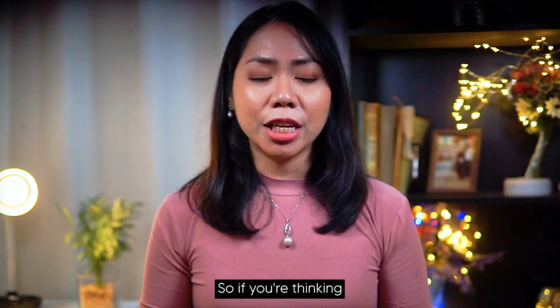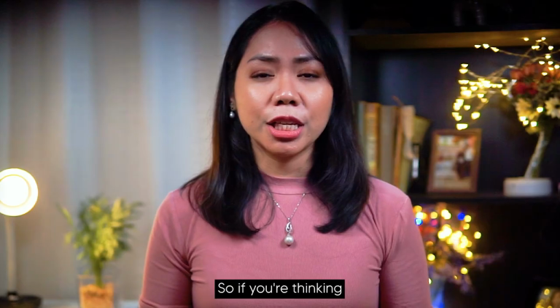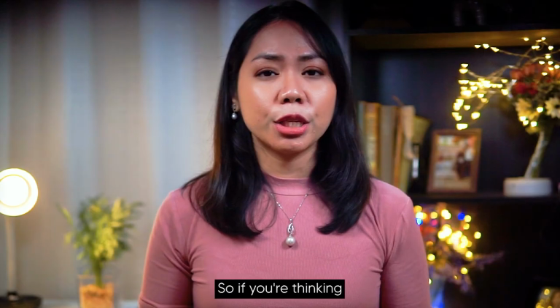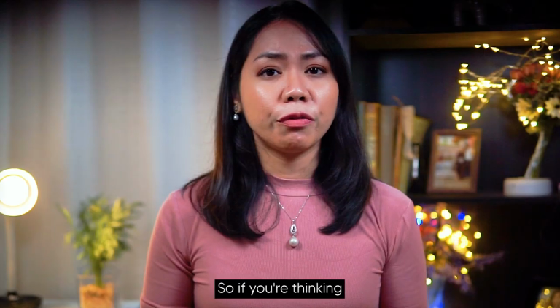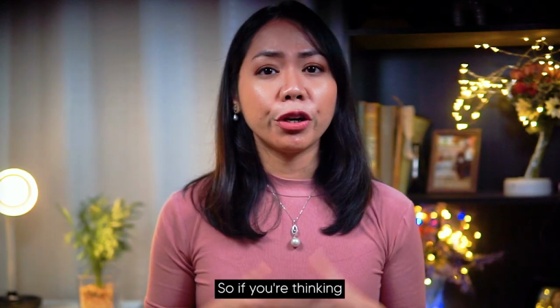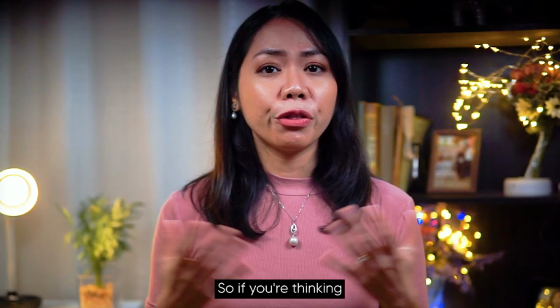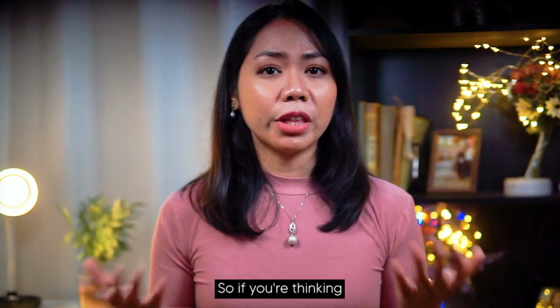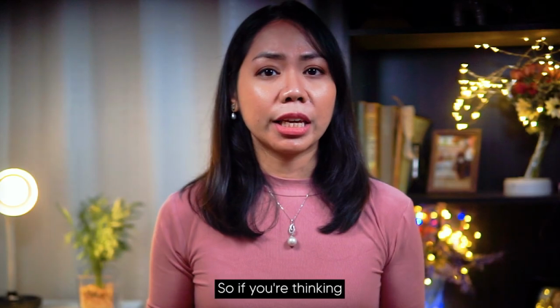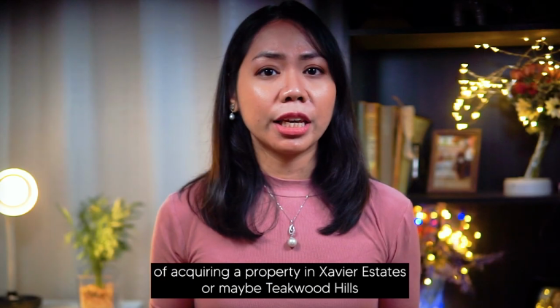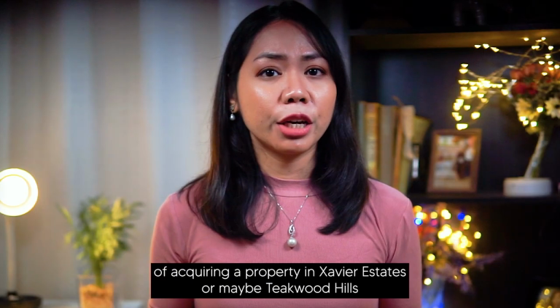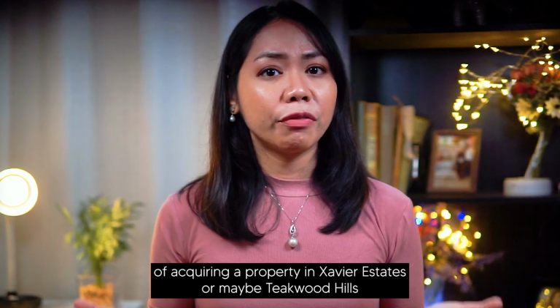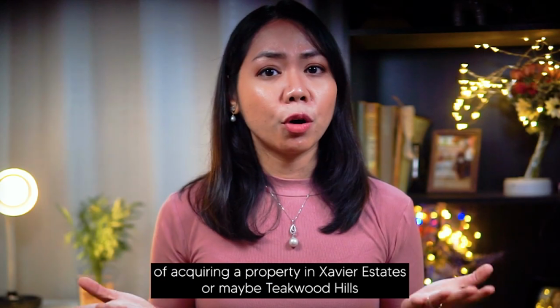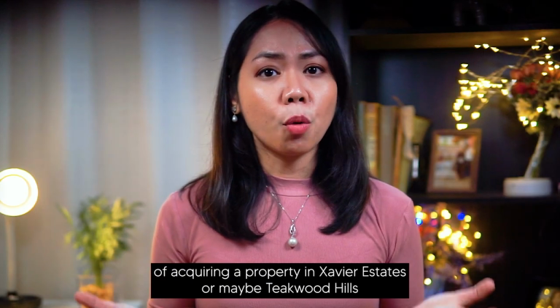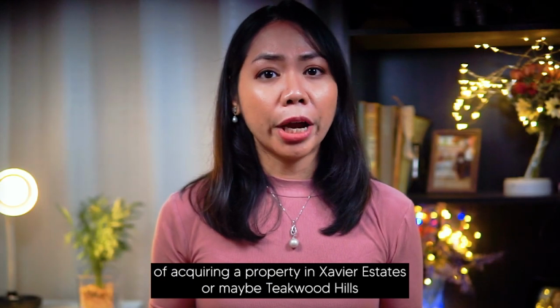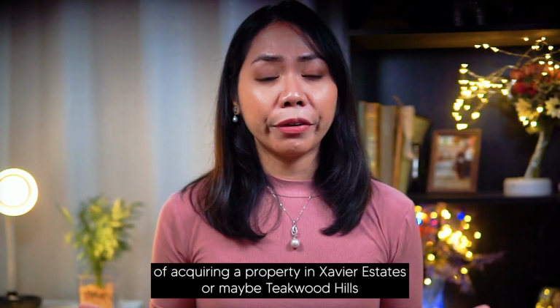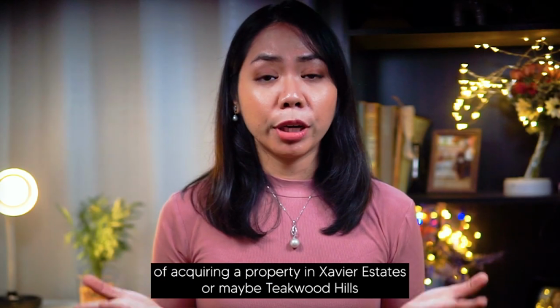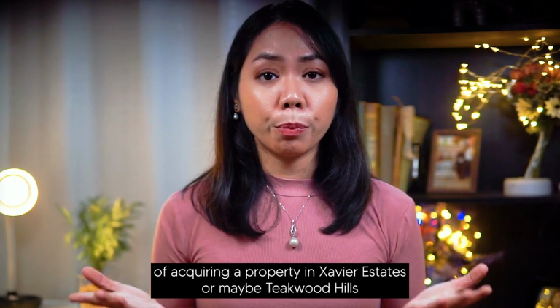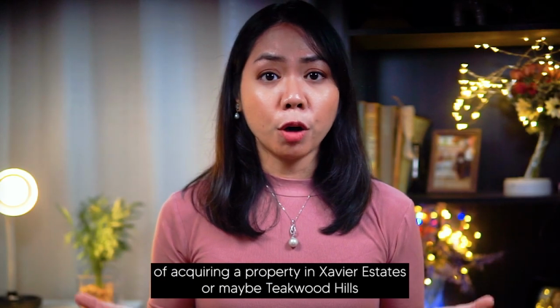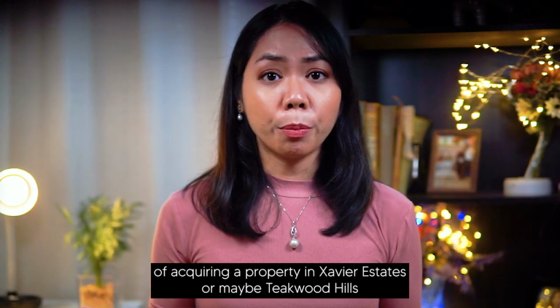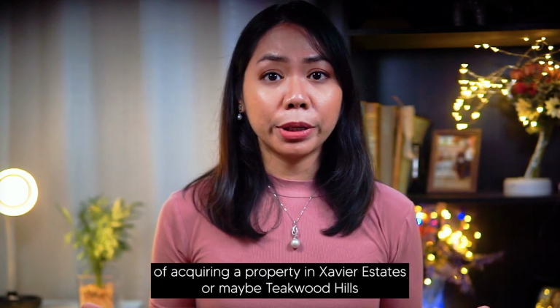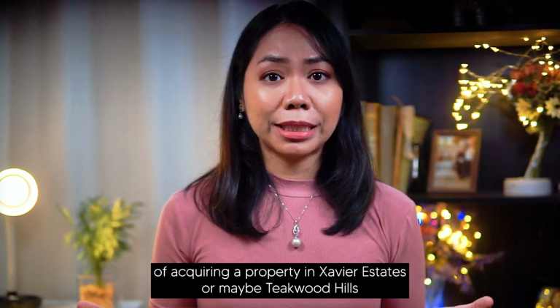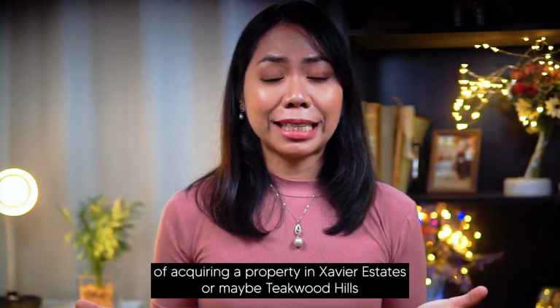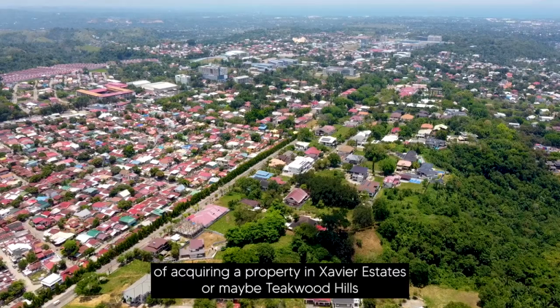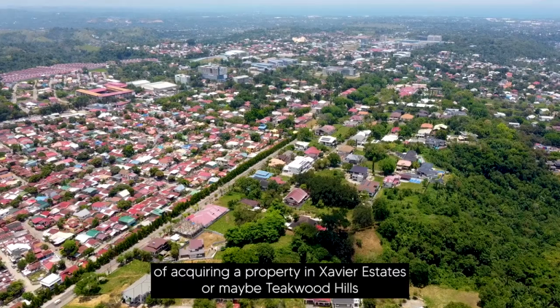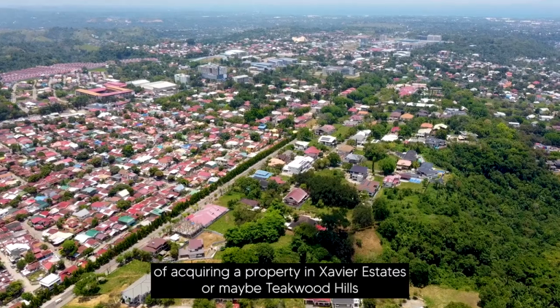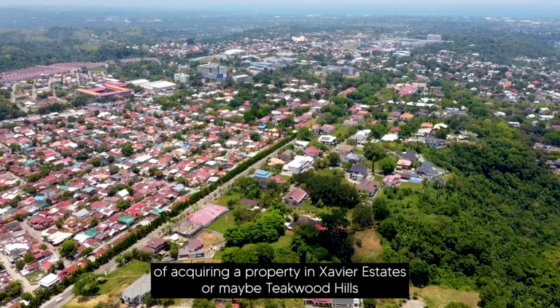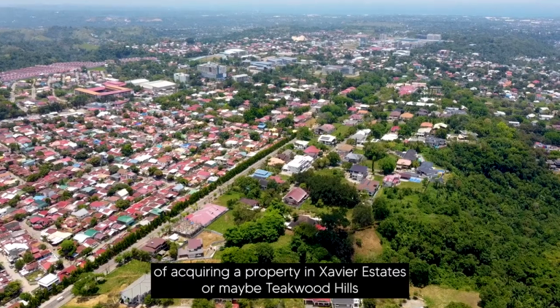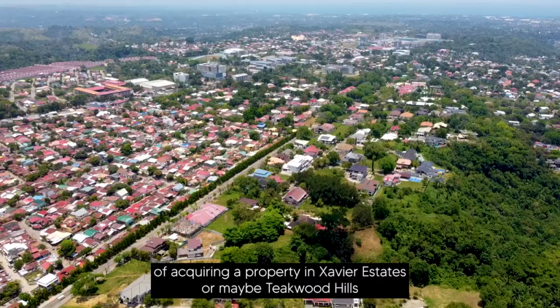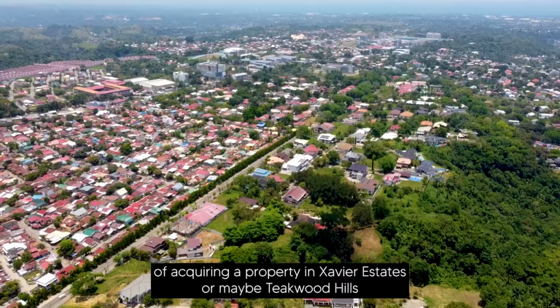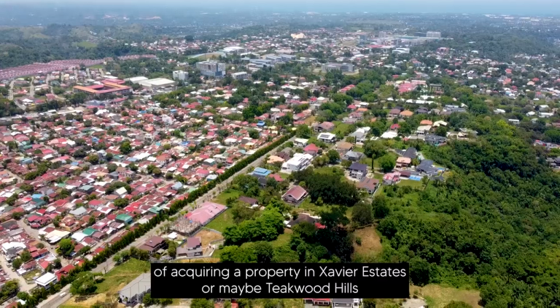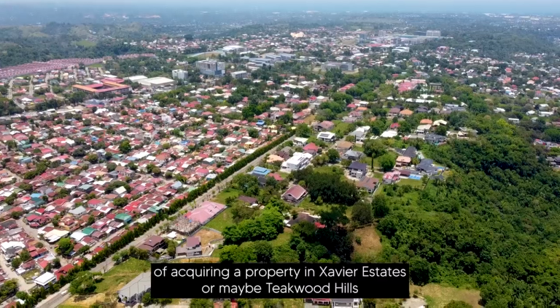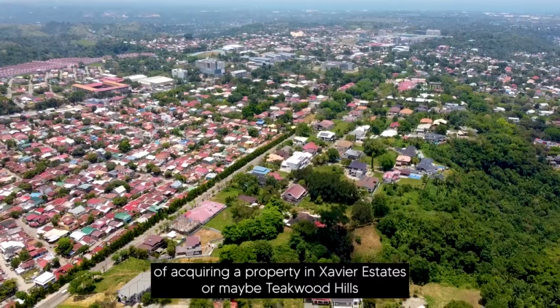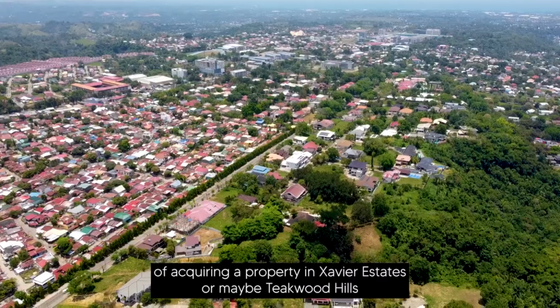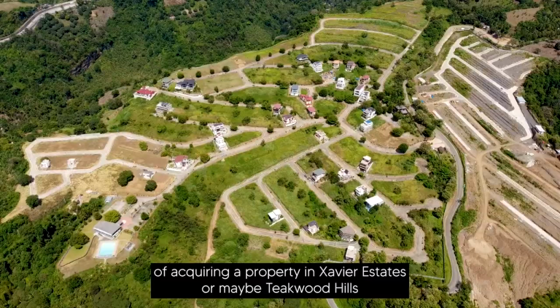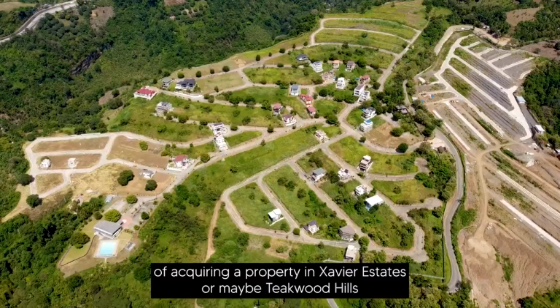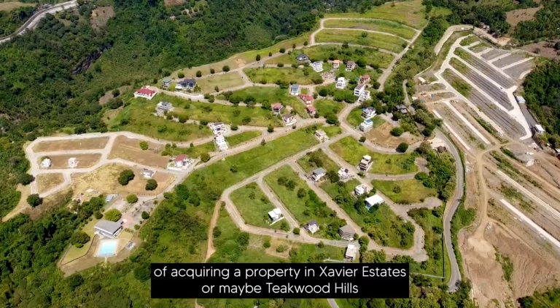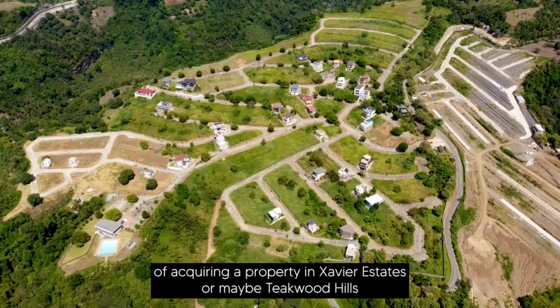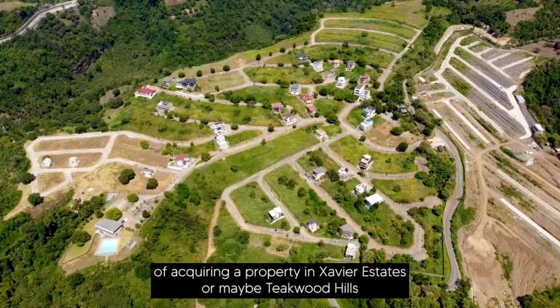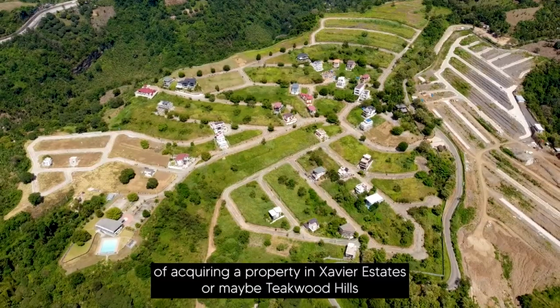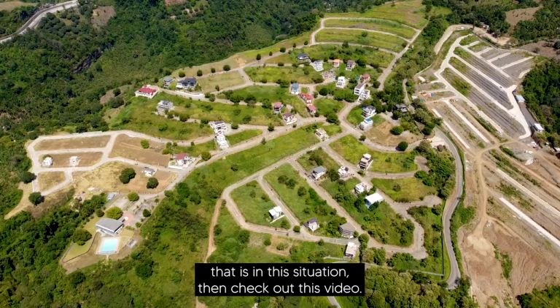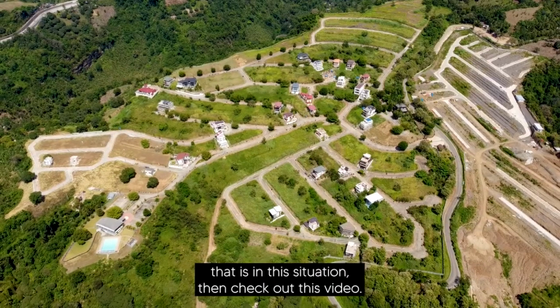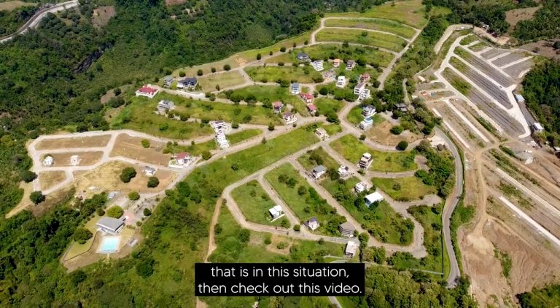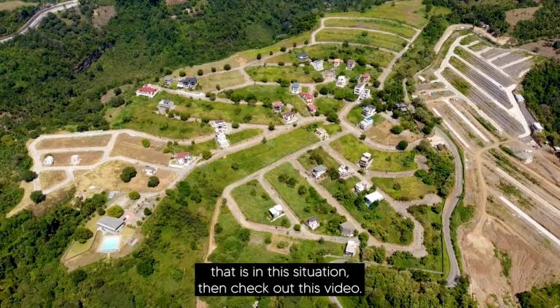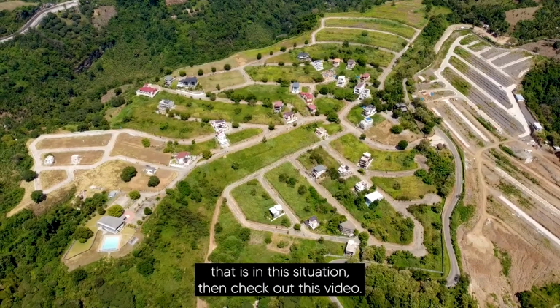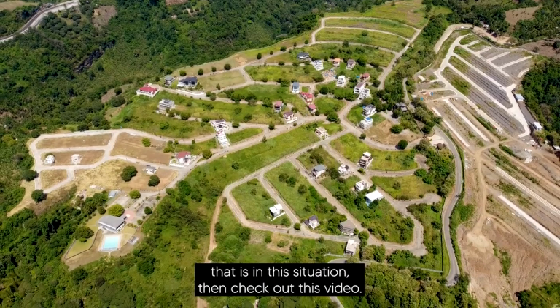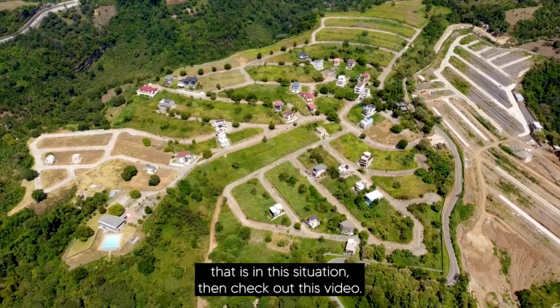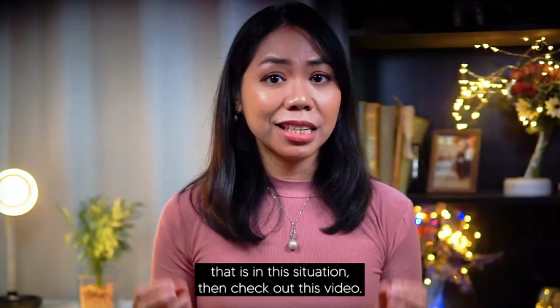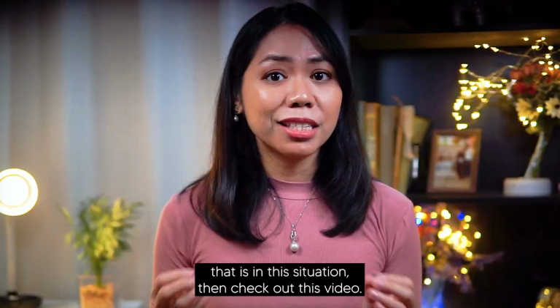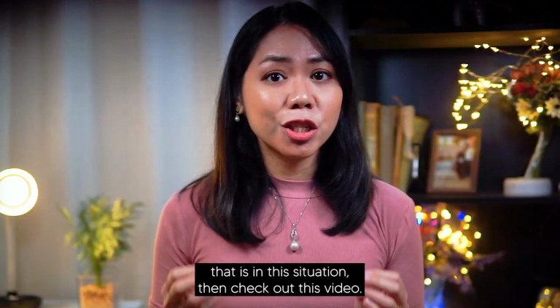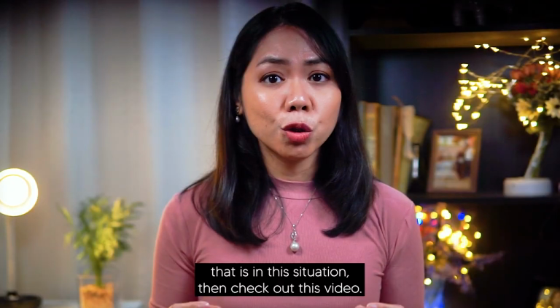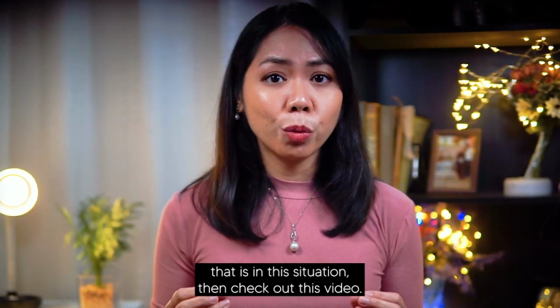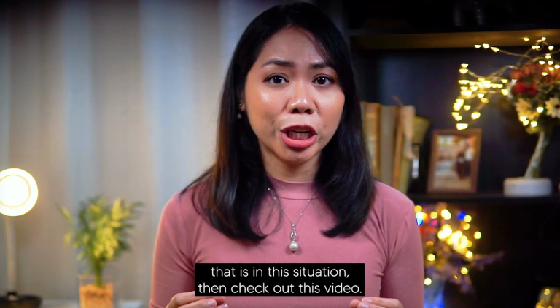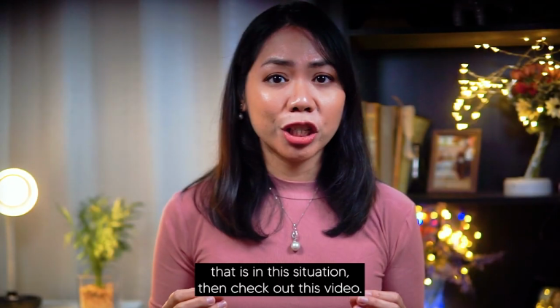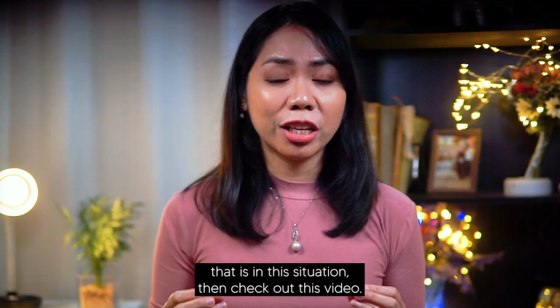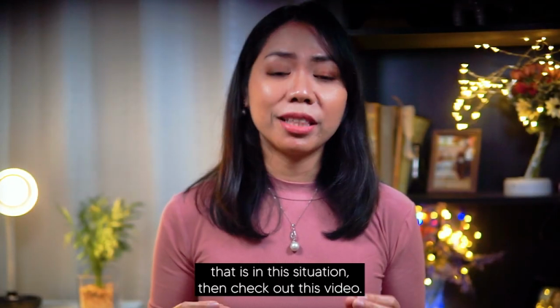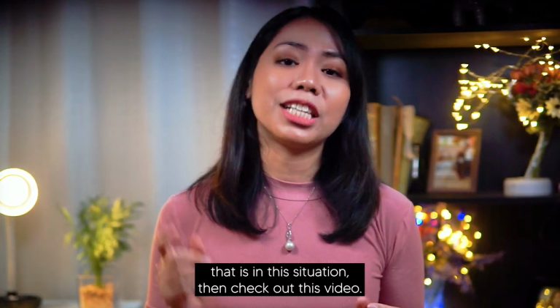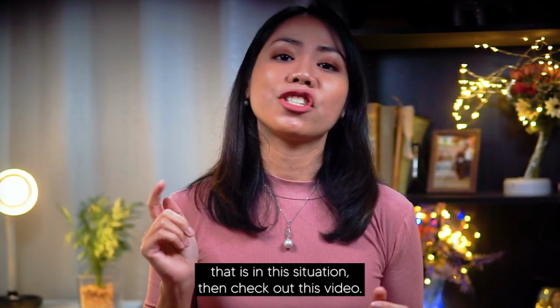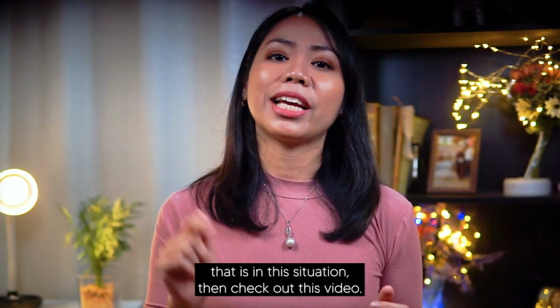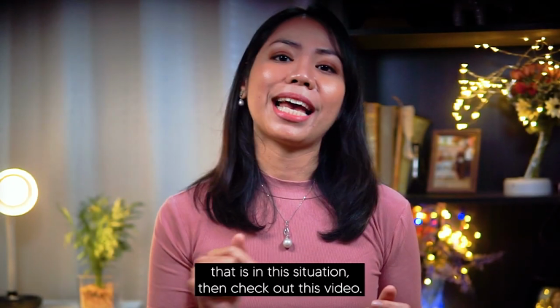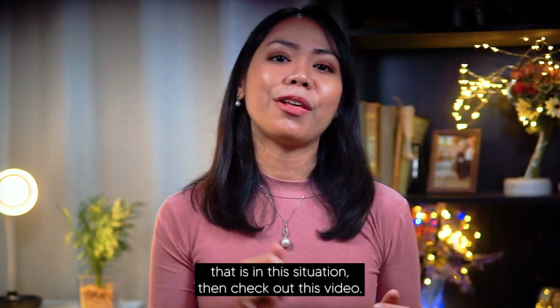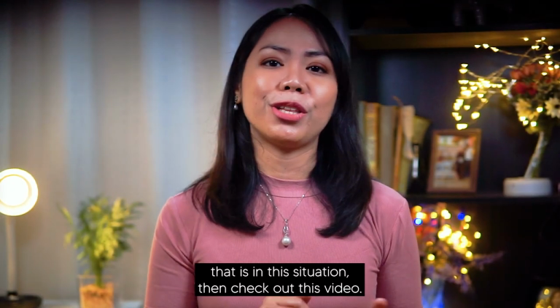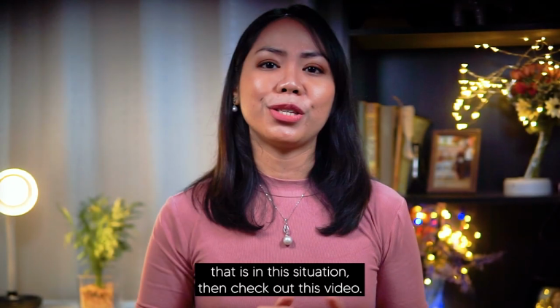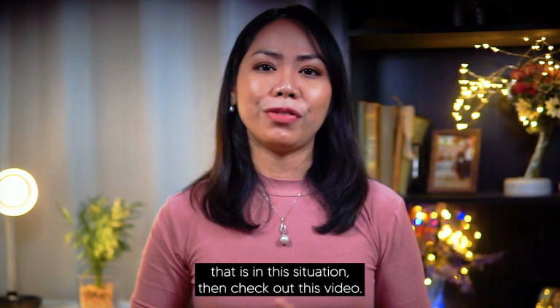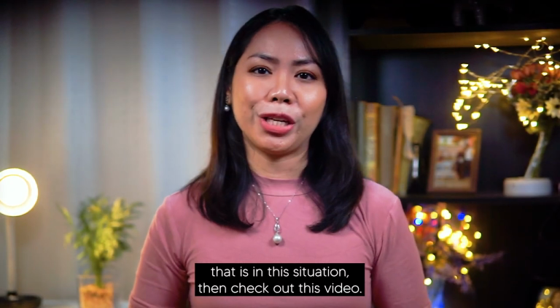So if you're thinking of acquiring a property in Savior Estates or maybe Teakwood Hills that is in this situation, then check out this video.